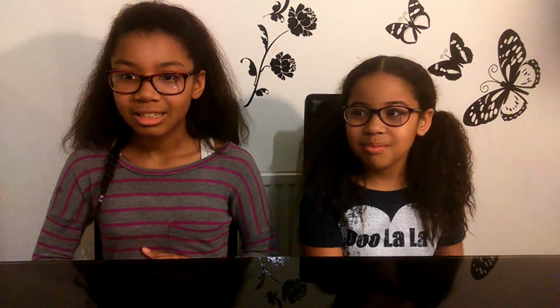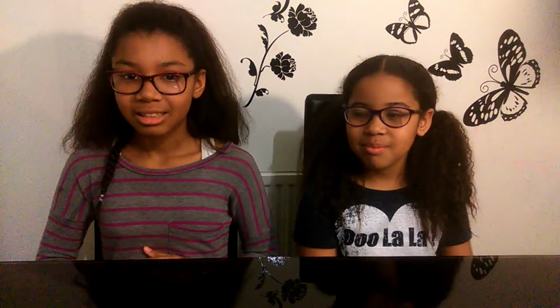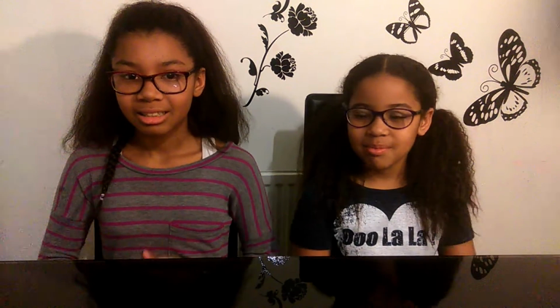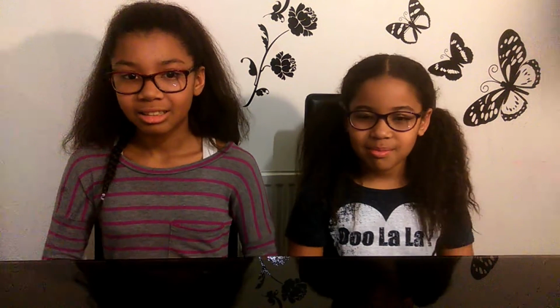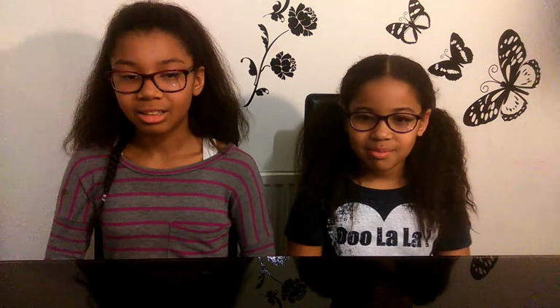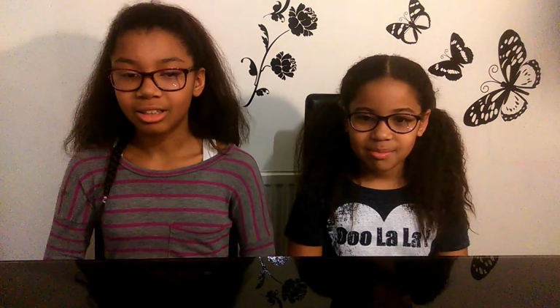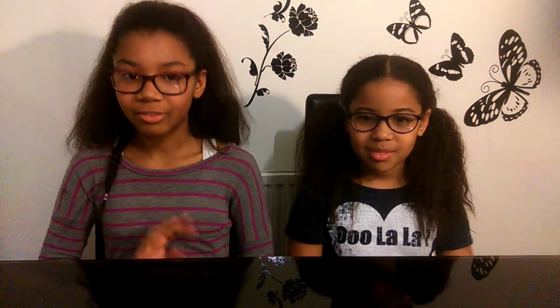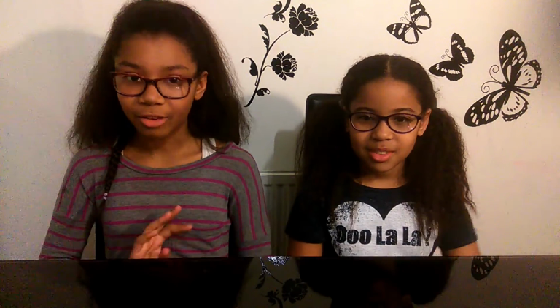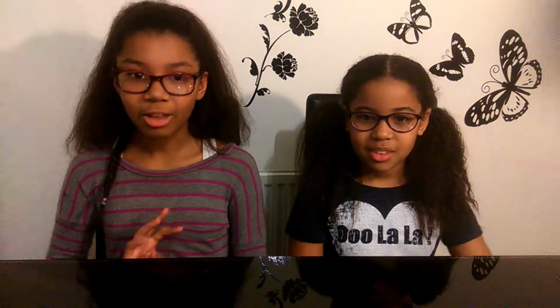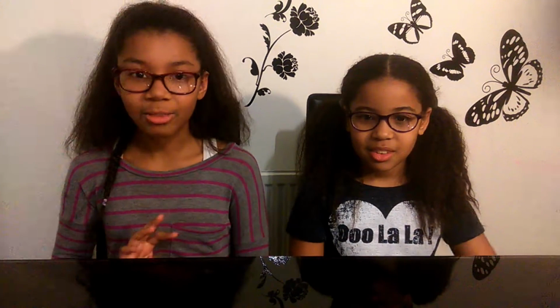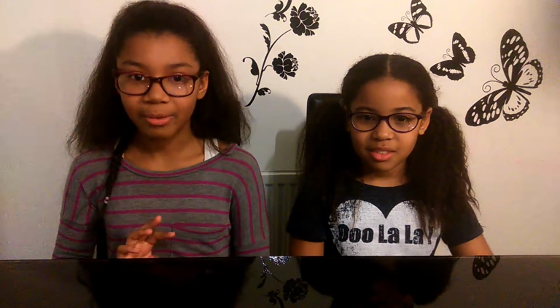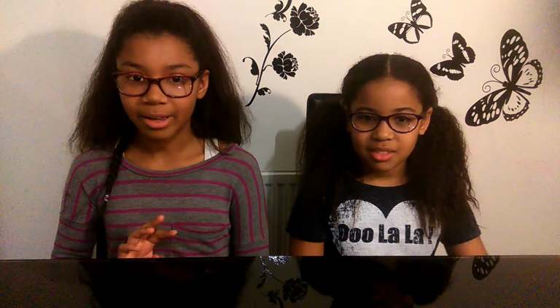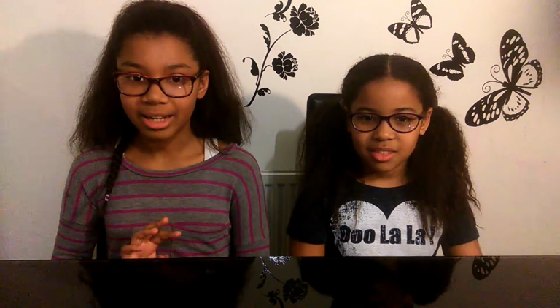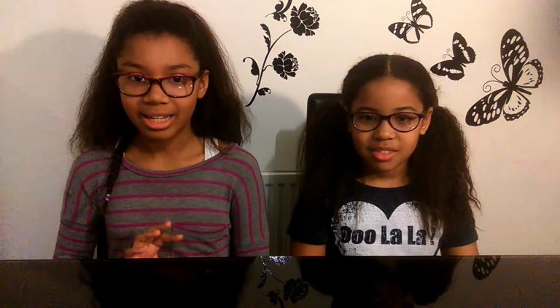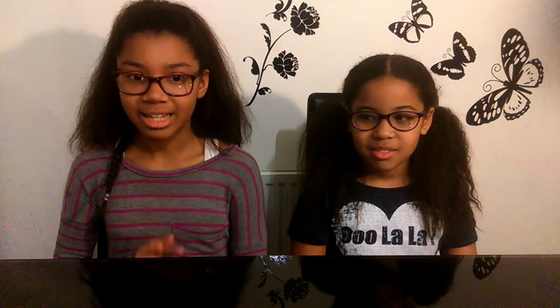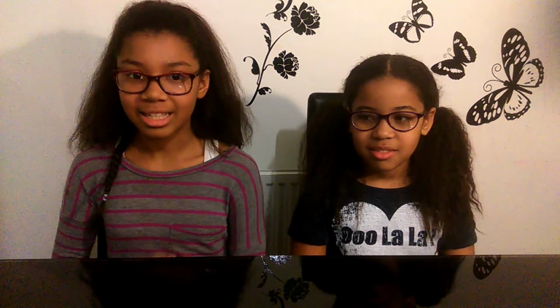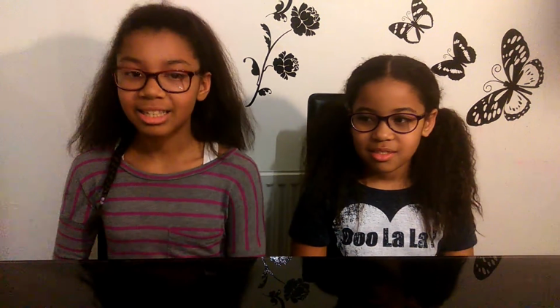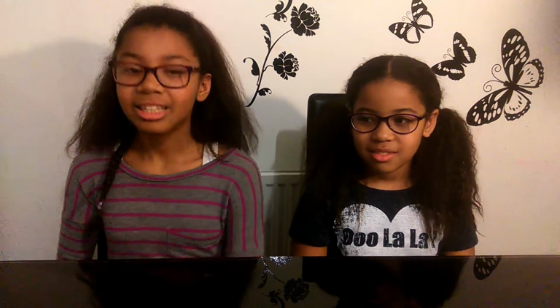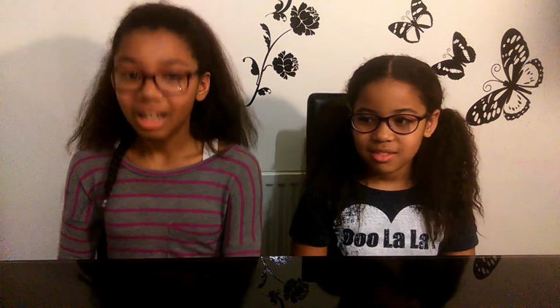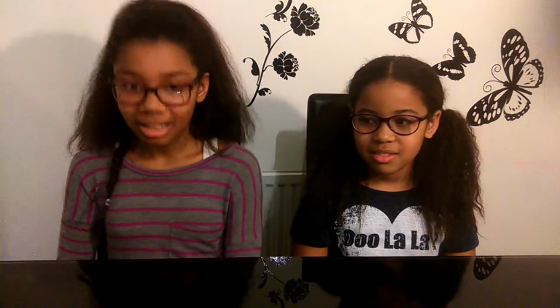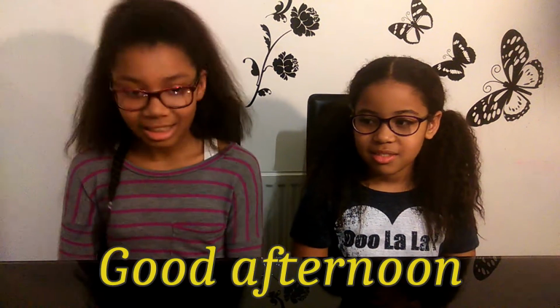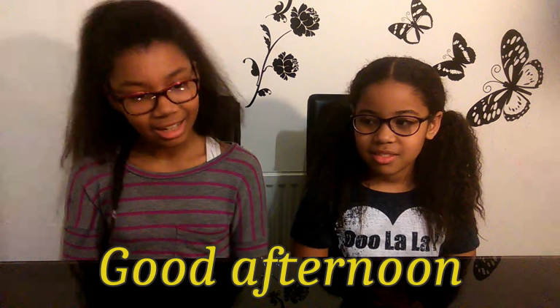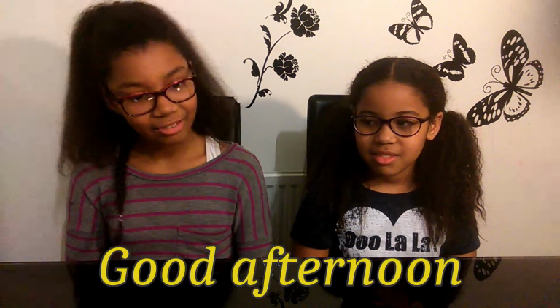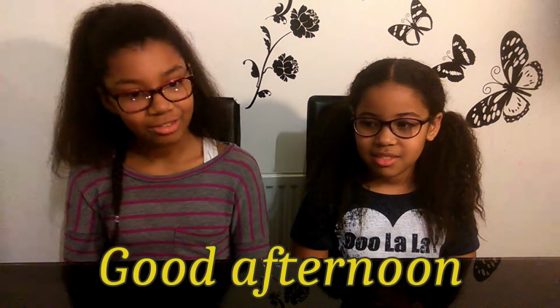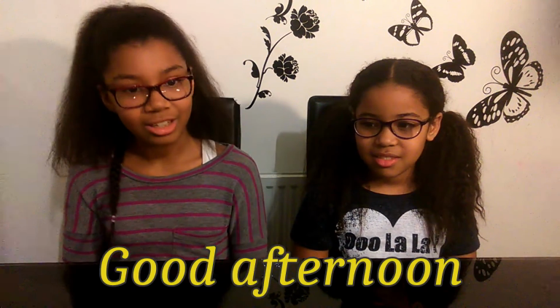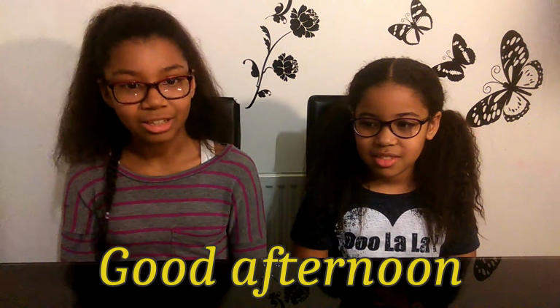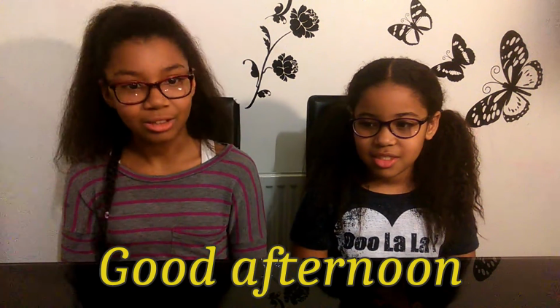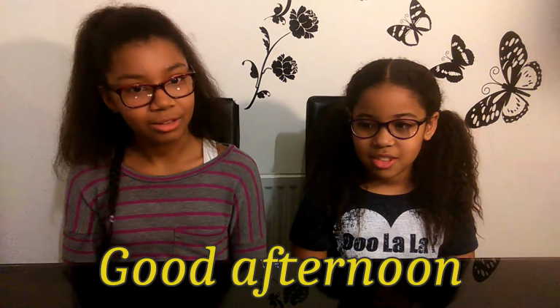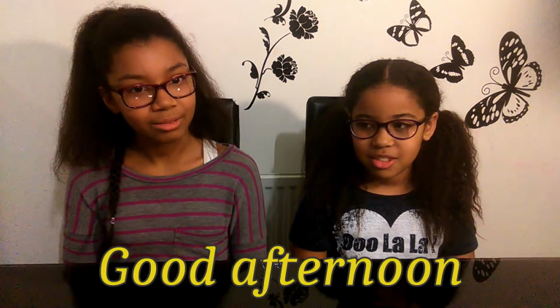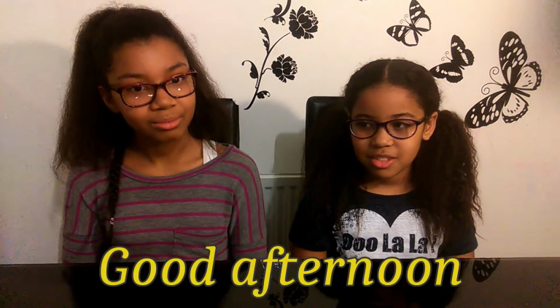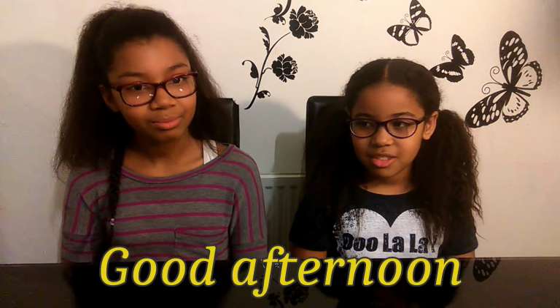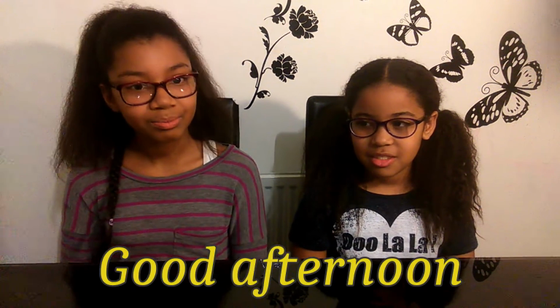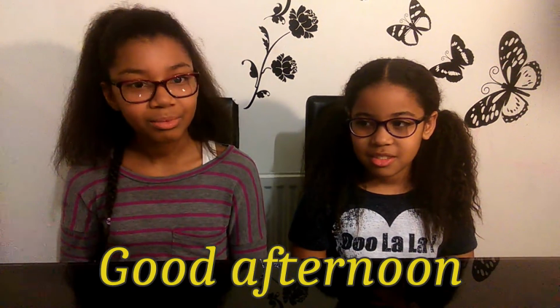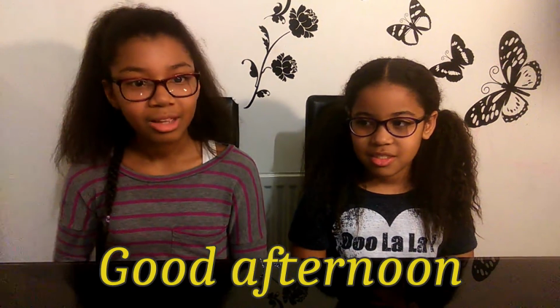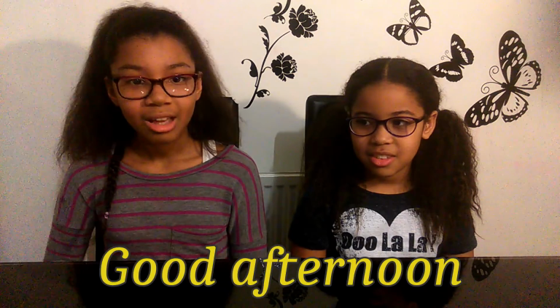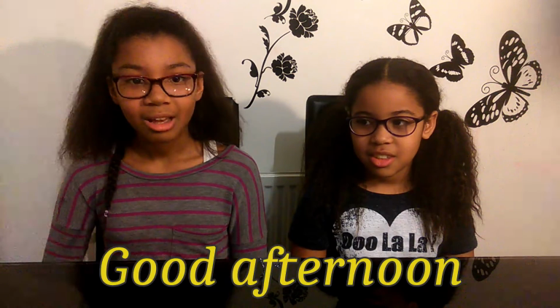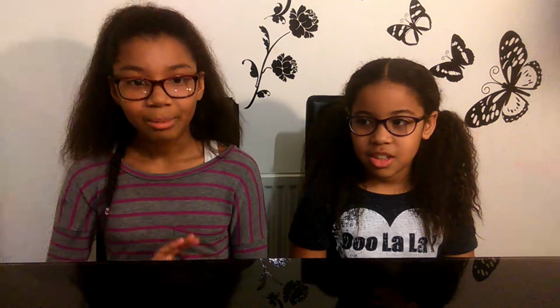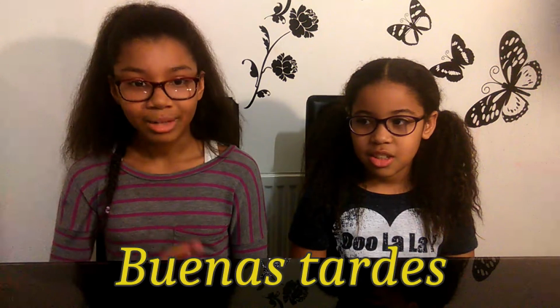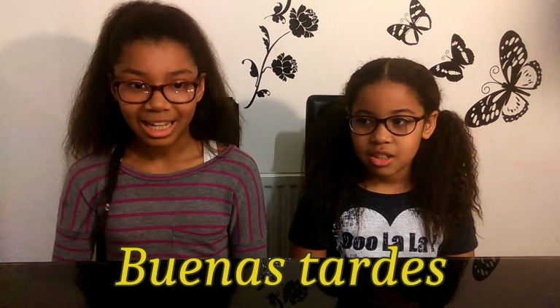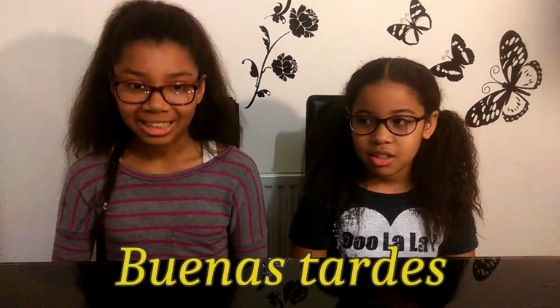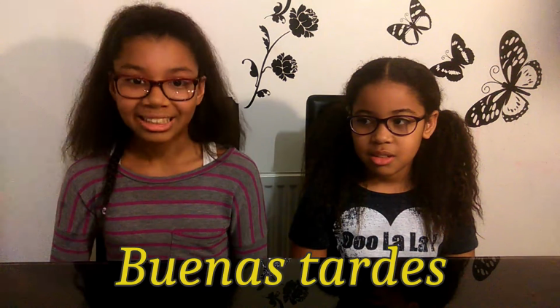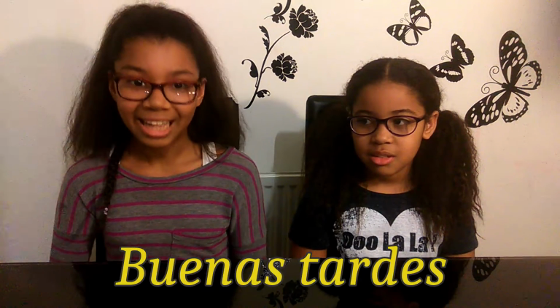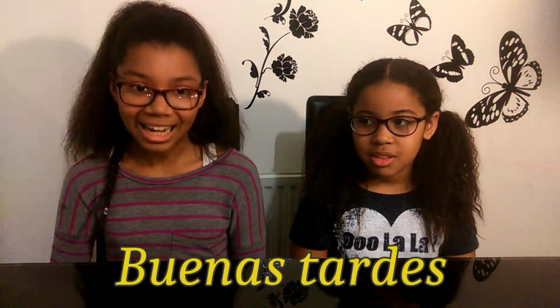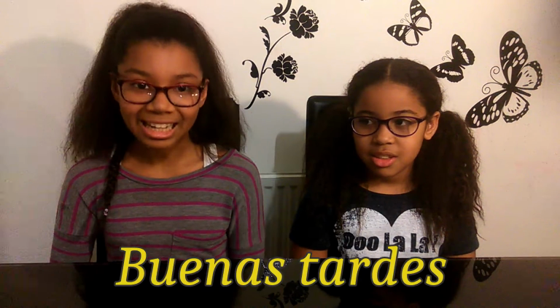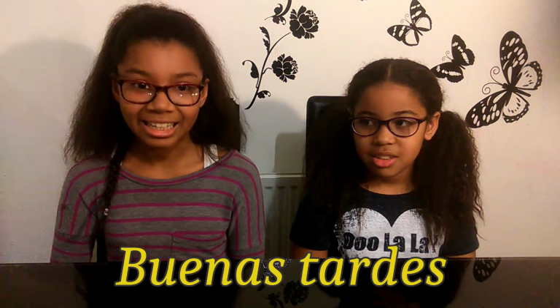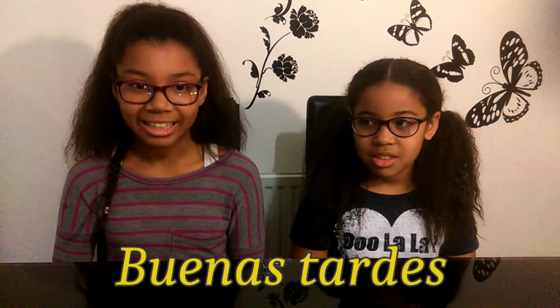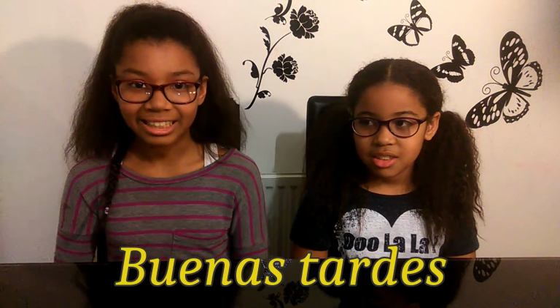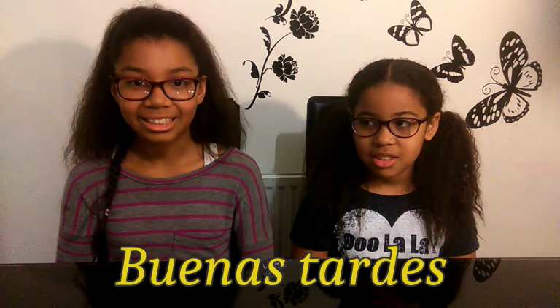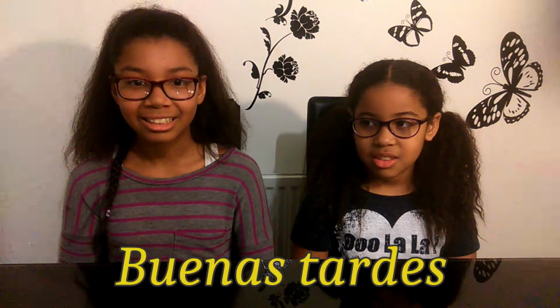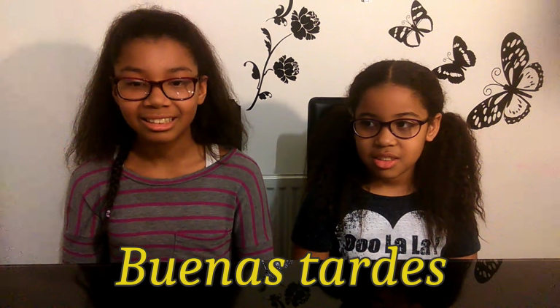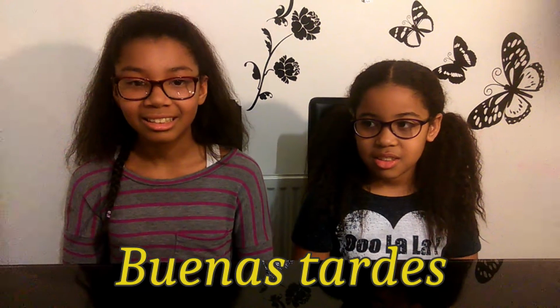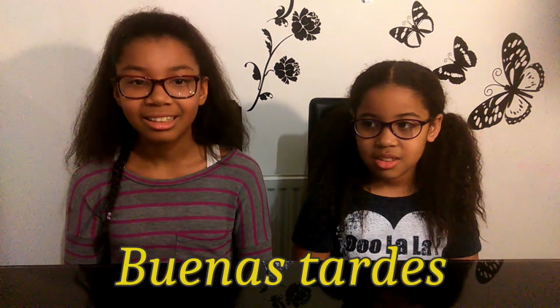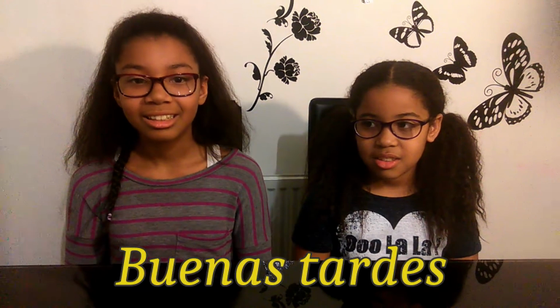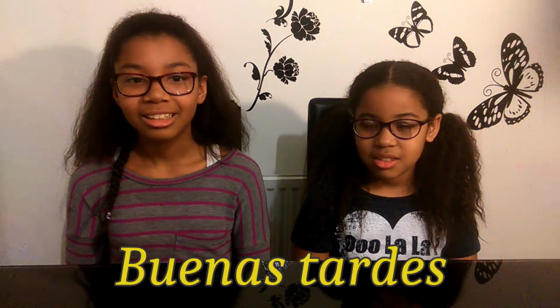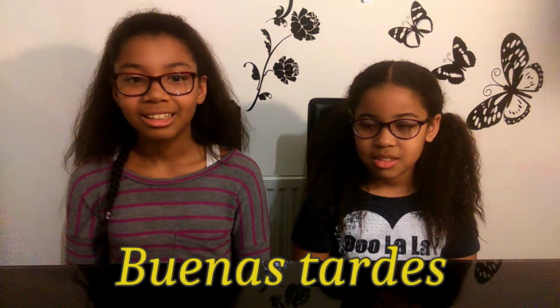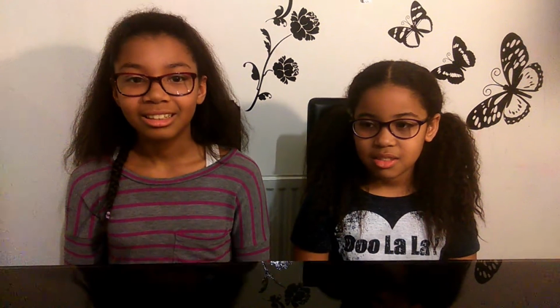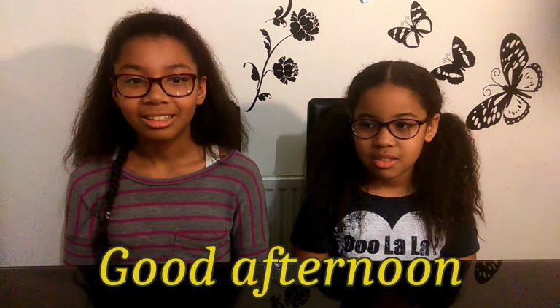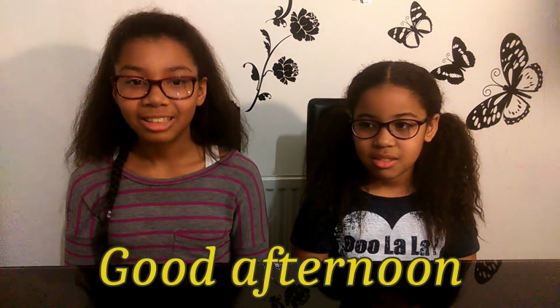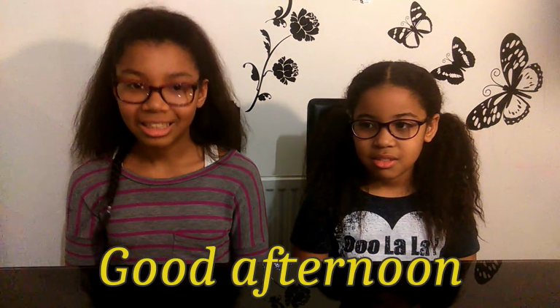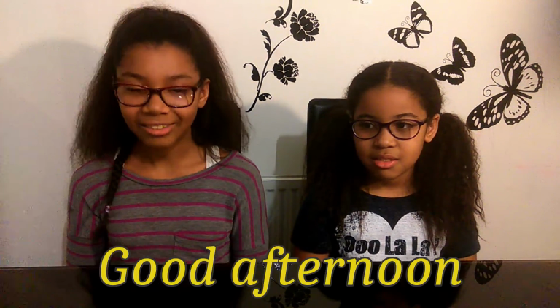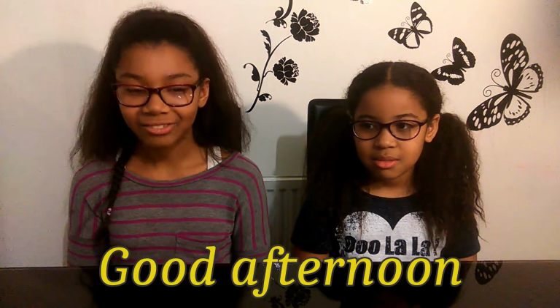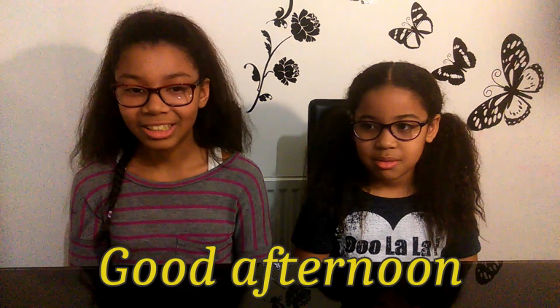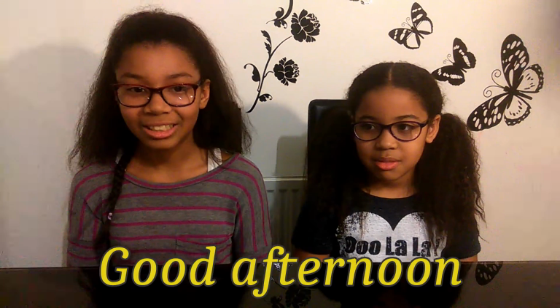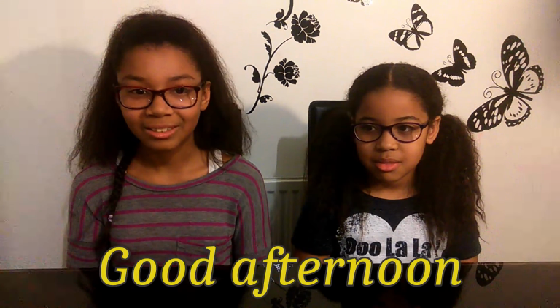So the fourth word is good afternoon — buenos tardes. Good afternoon.